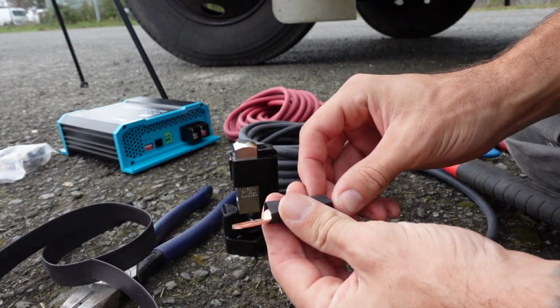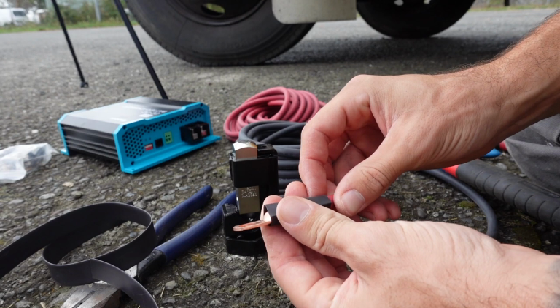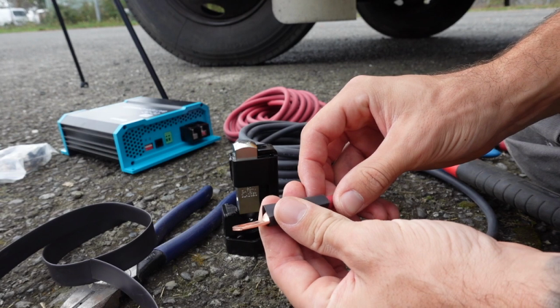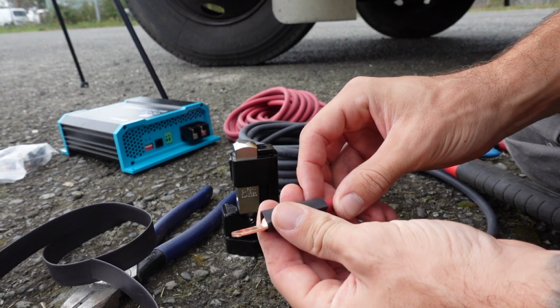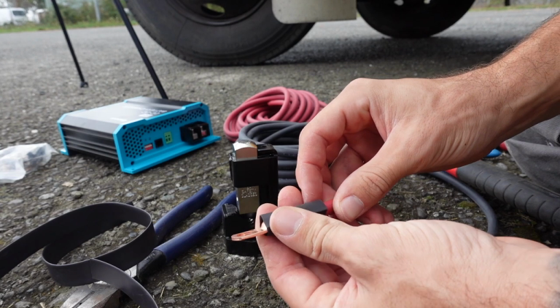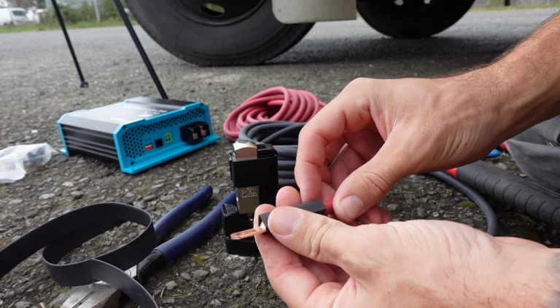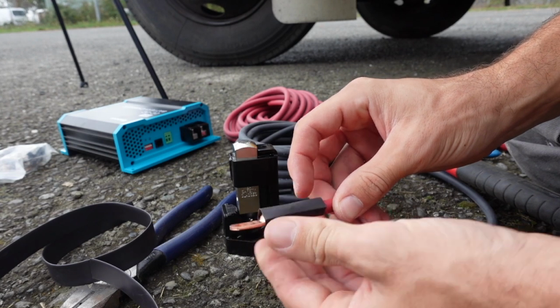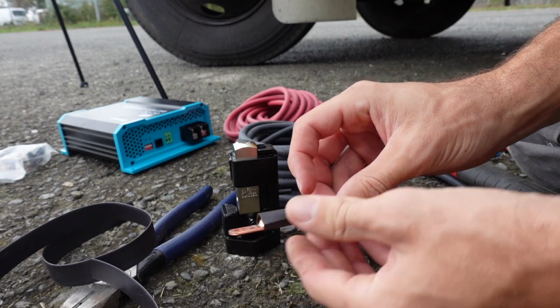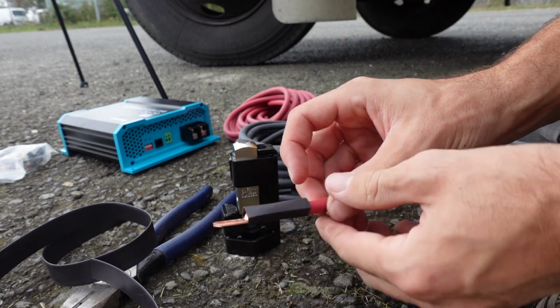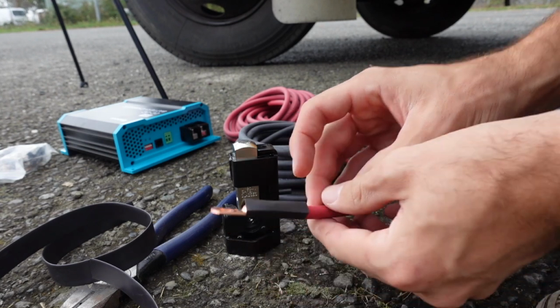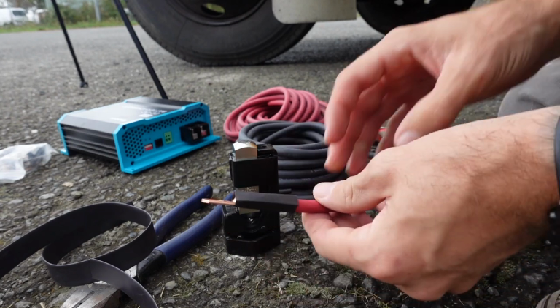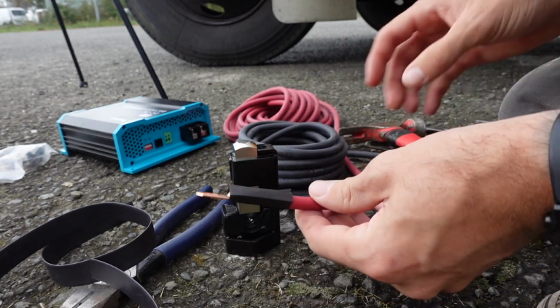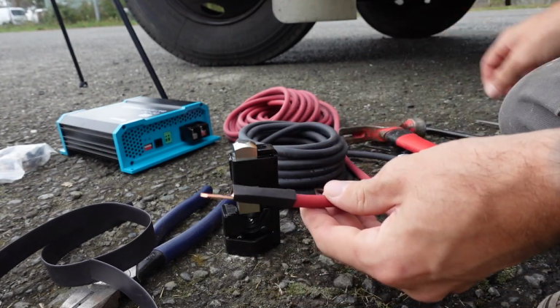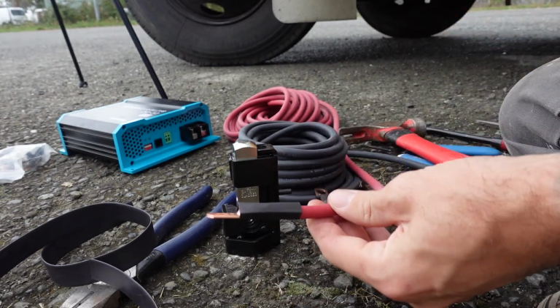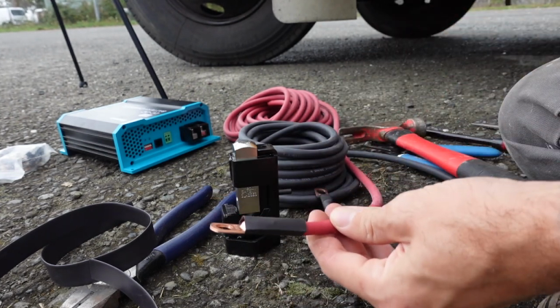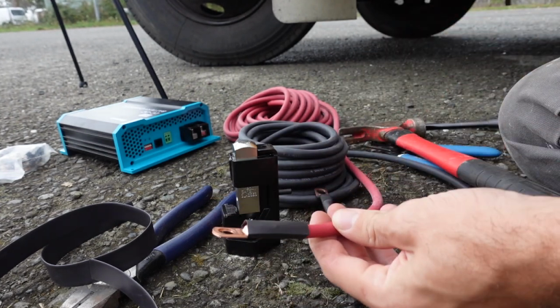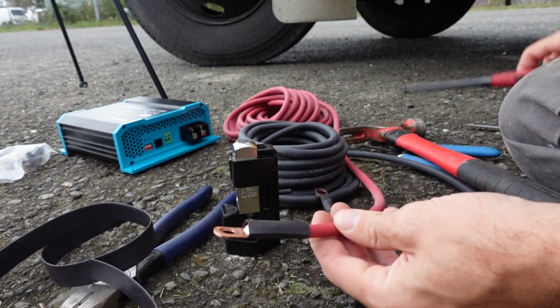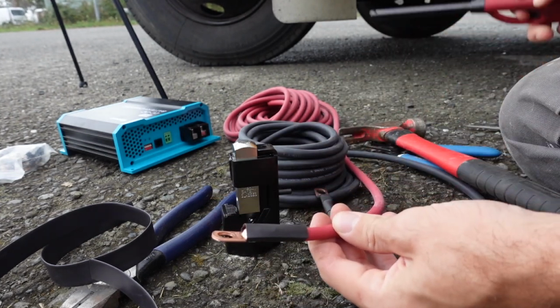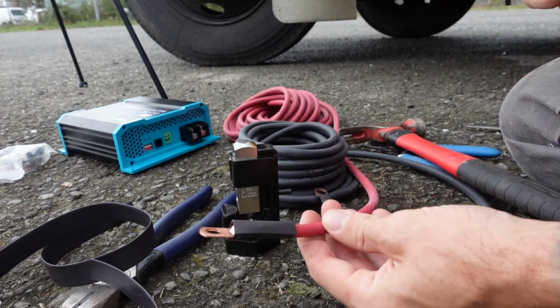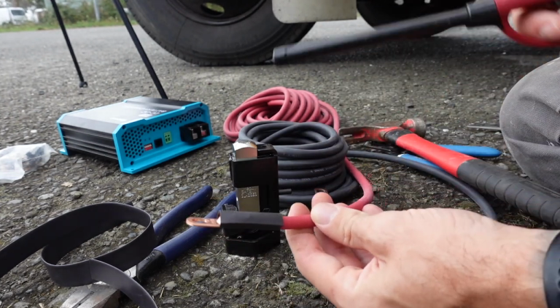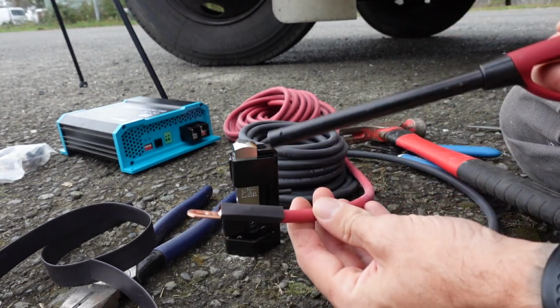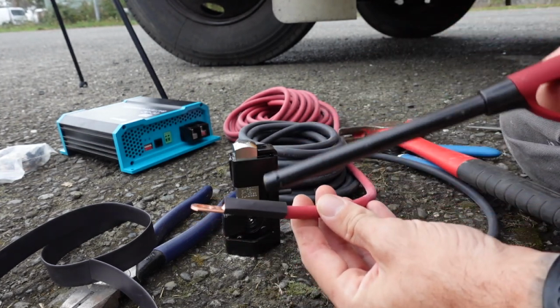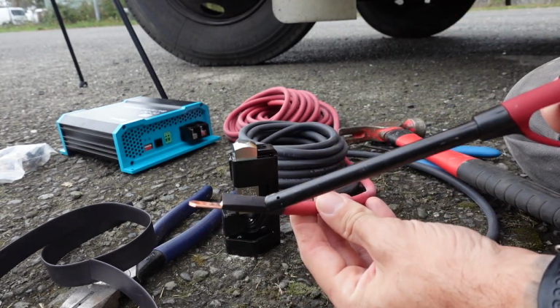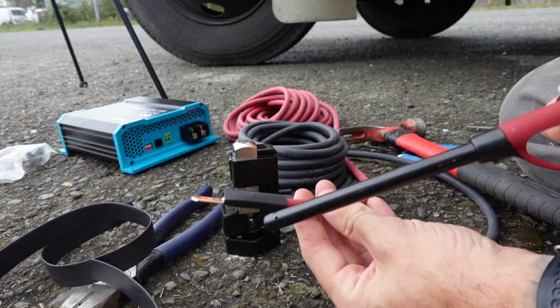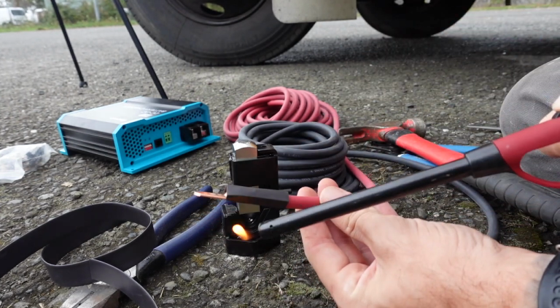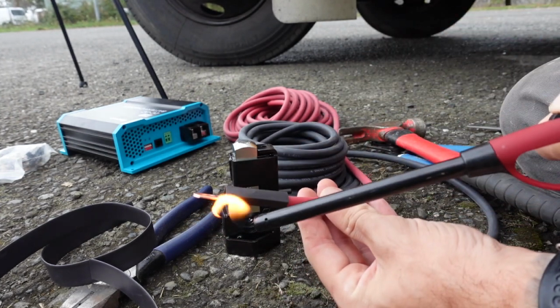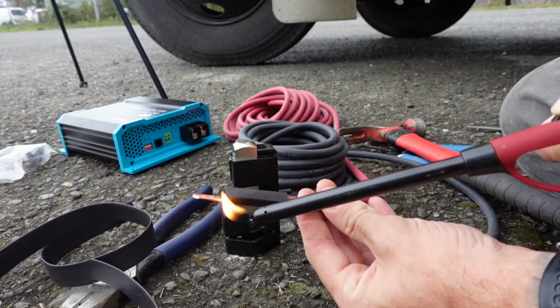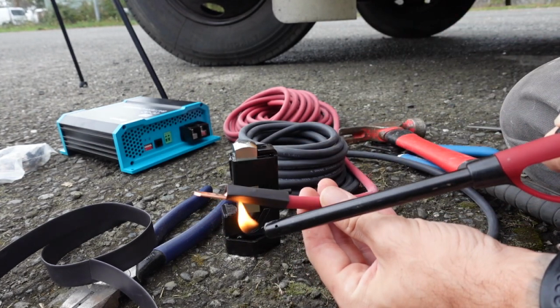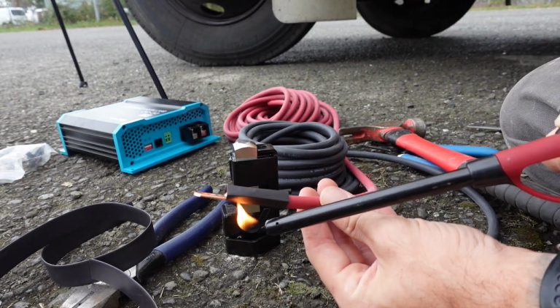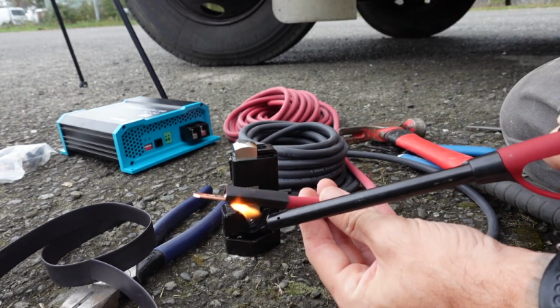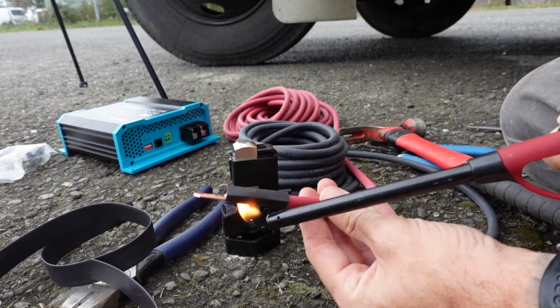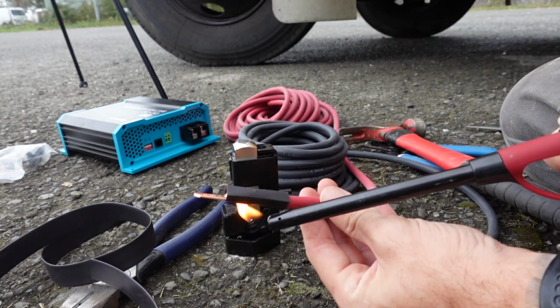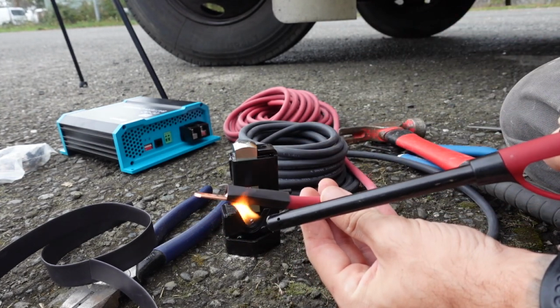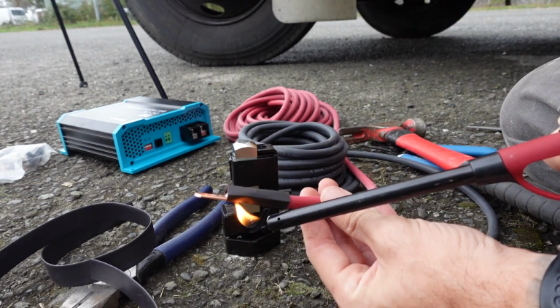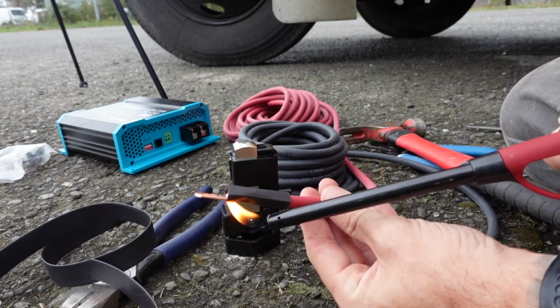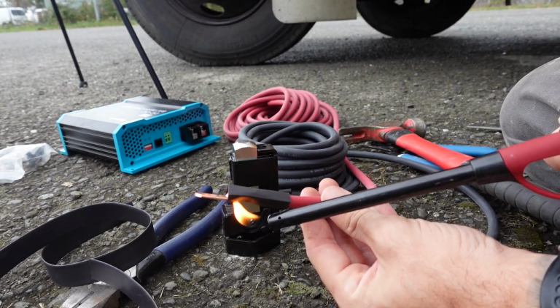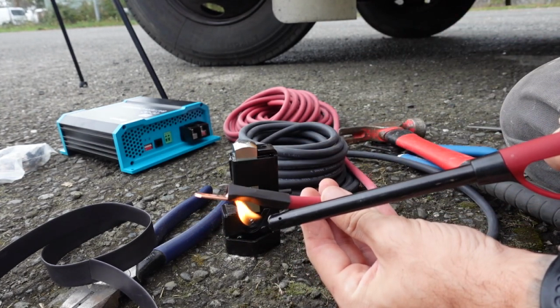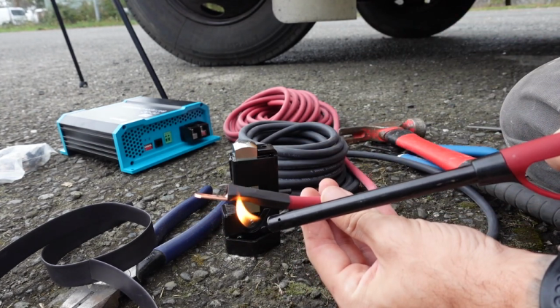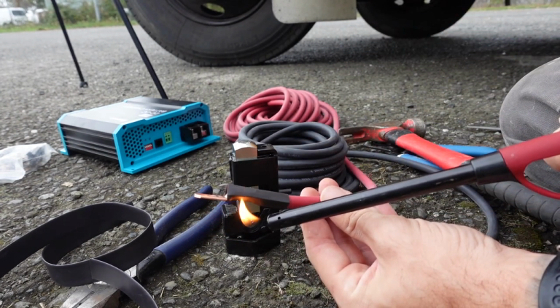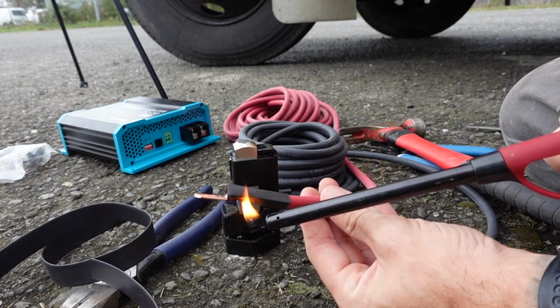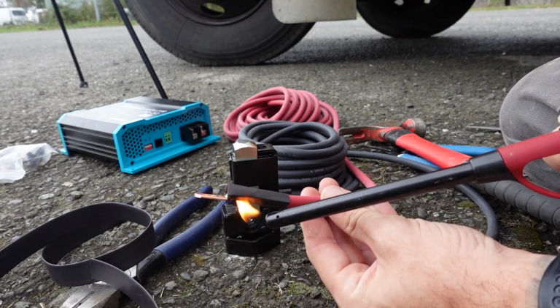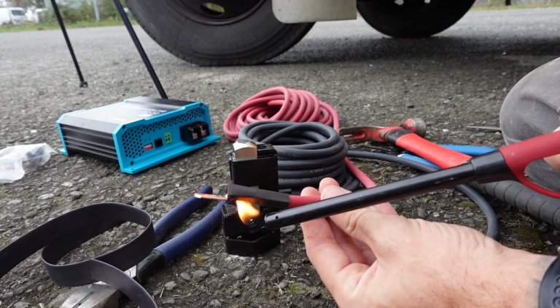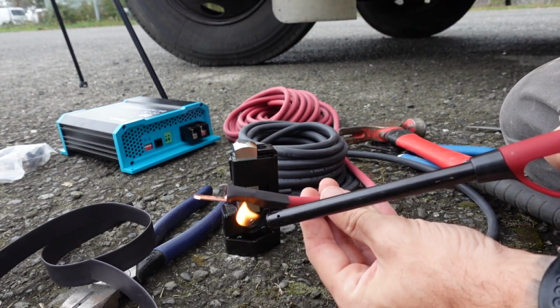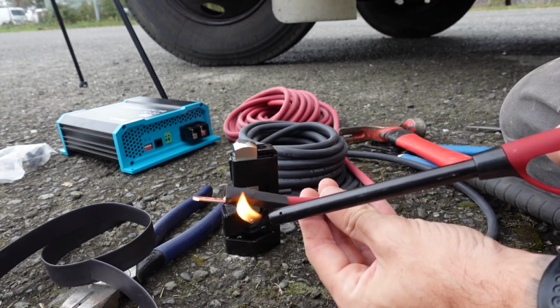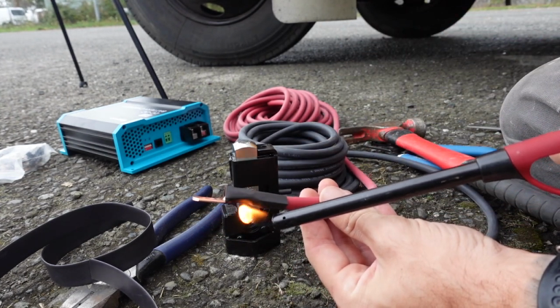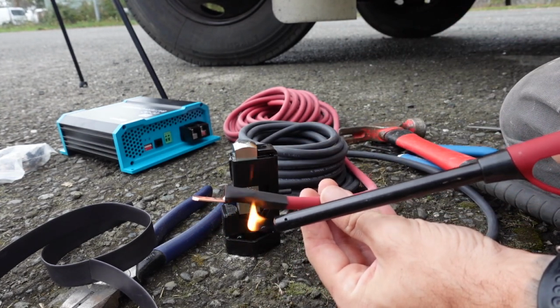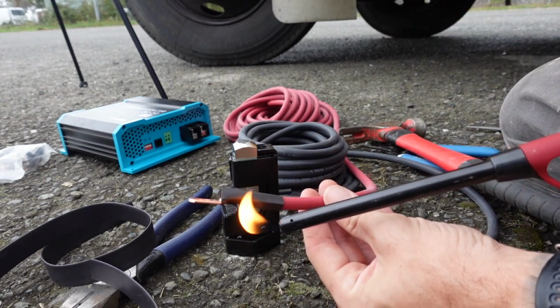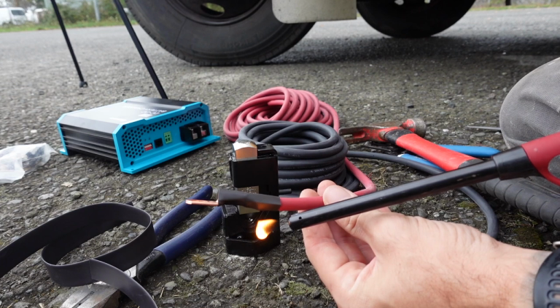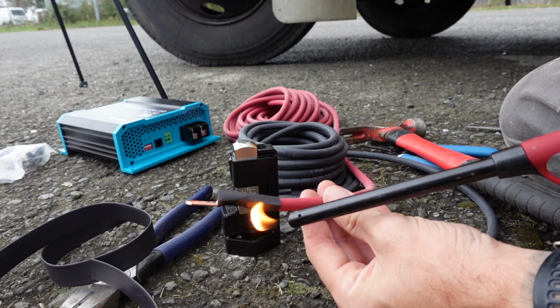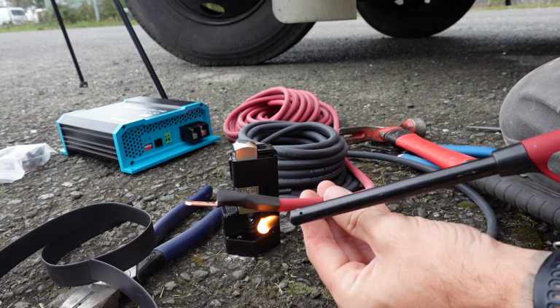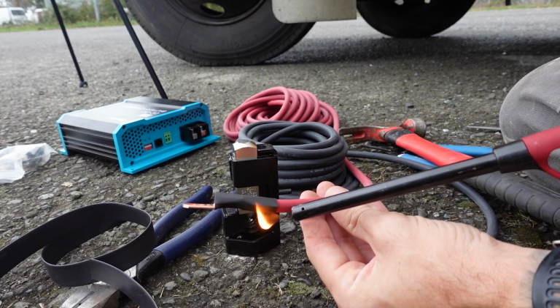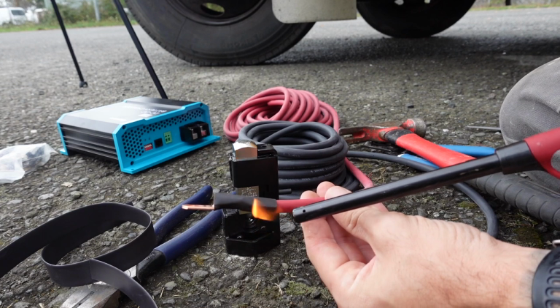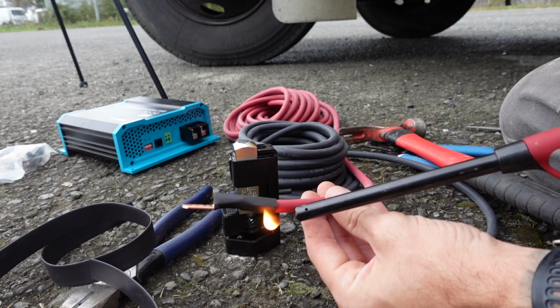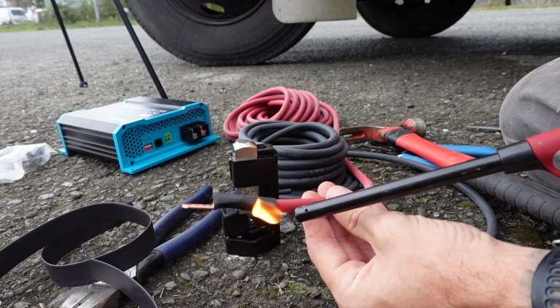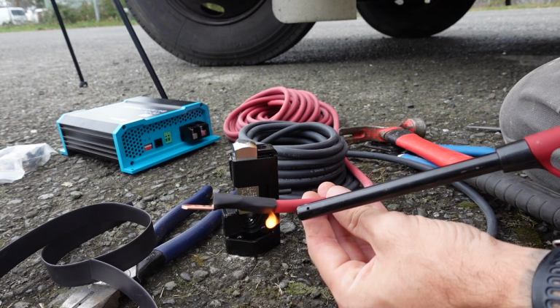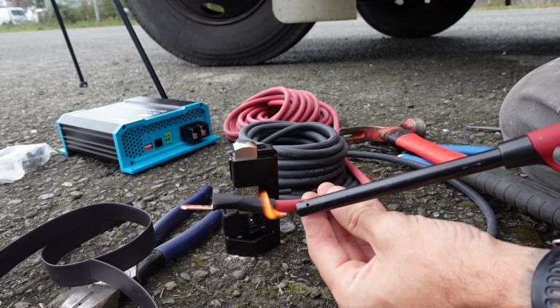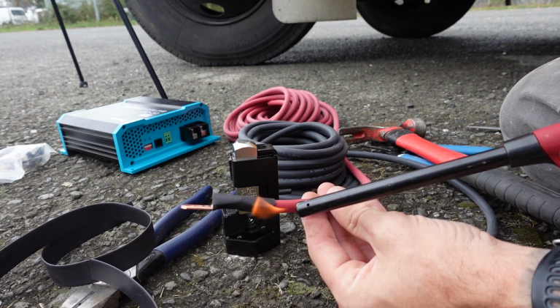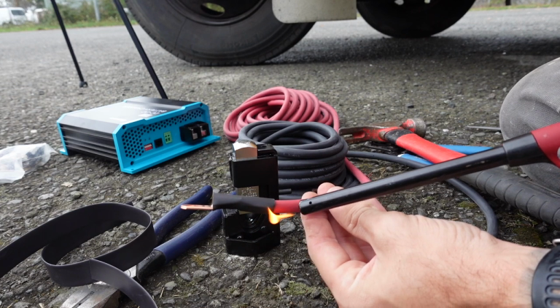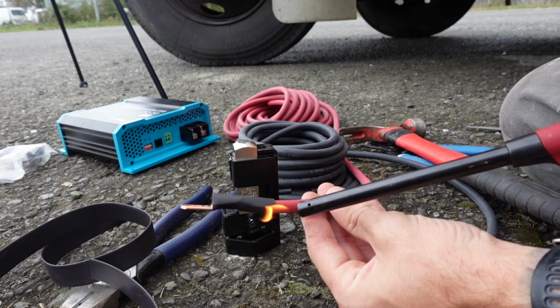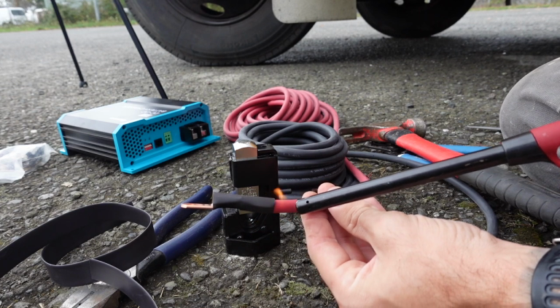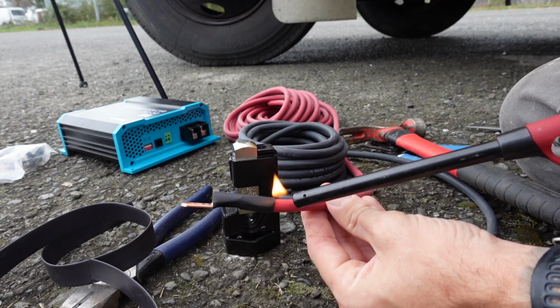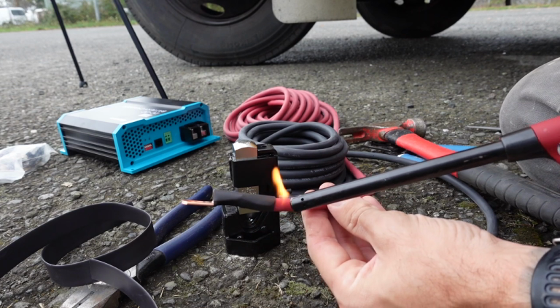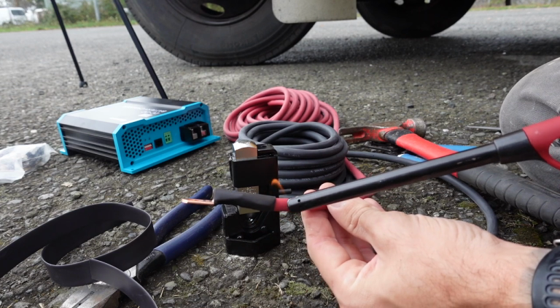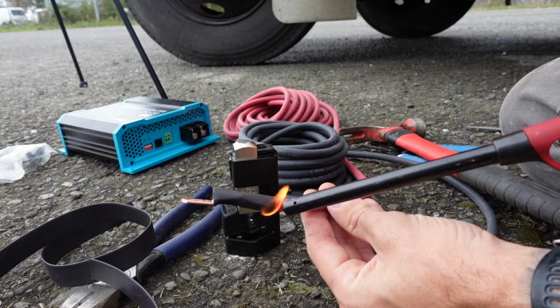With that said, I began by crimping some wires. We went with four gauge wire and 5/16th inch lugs.